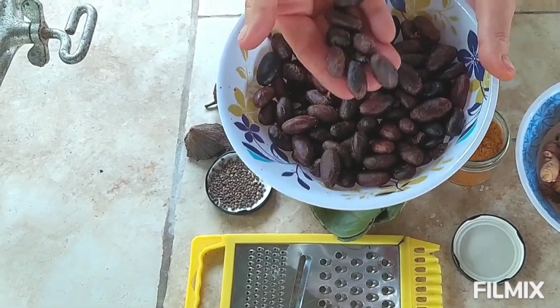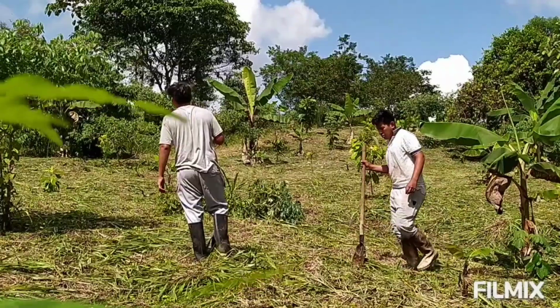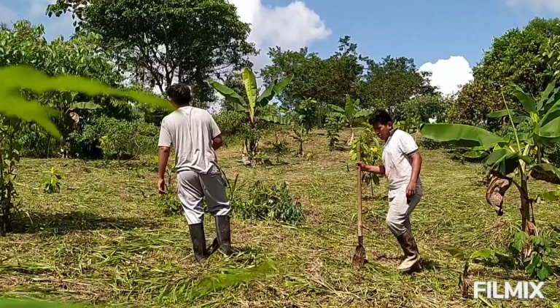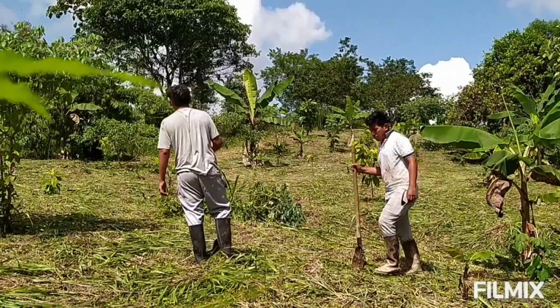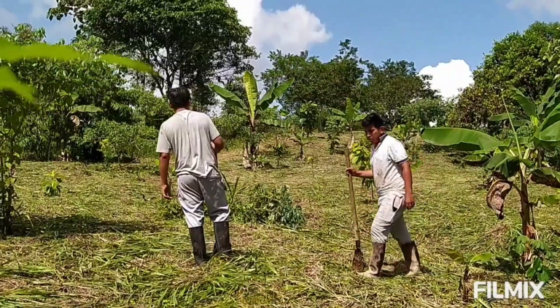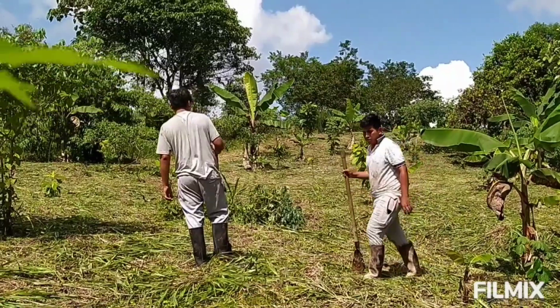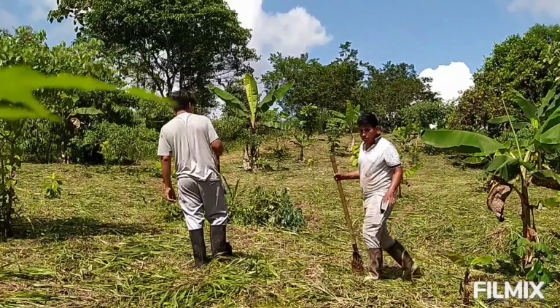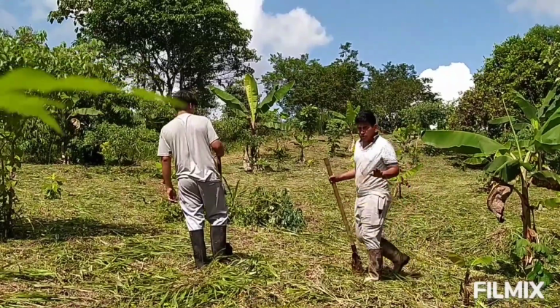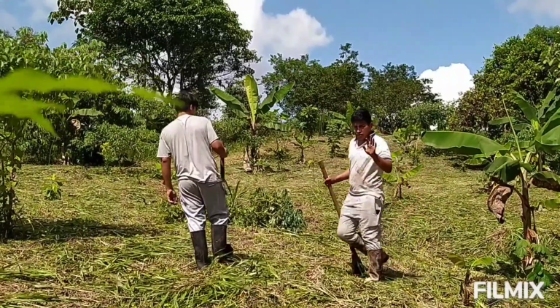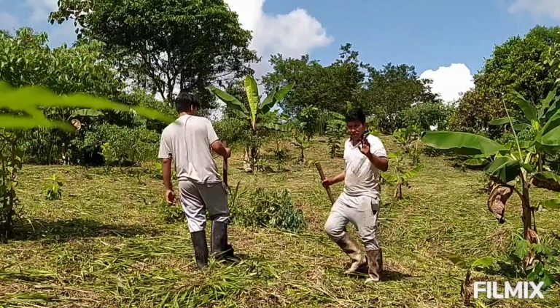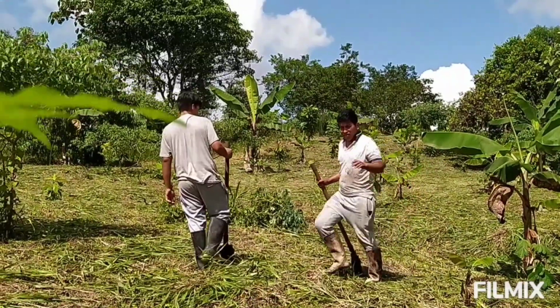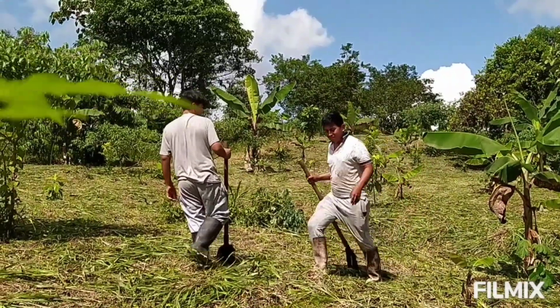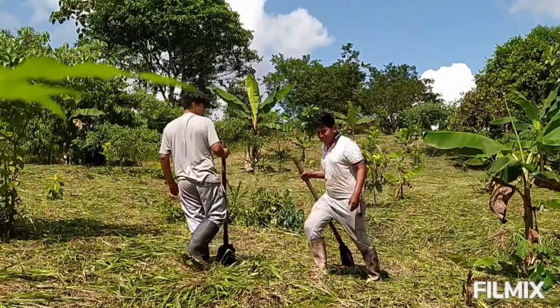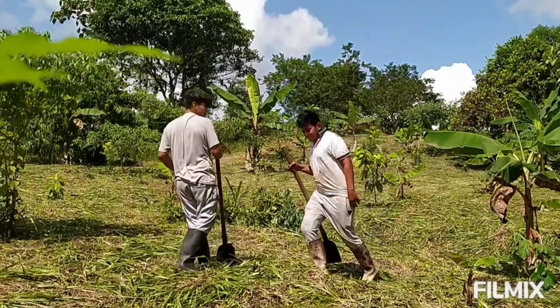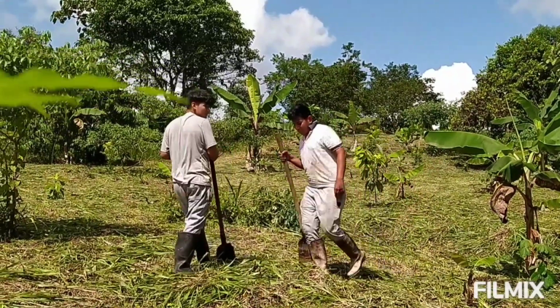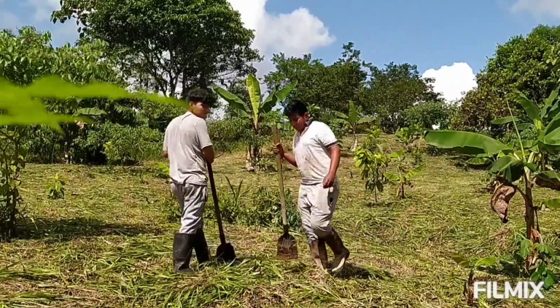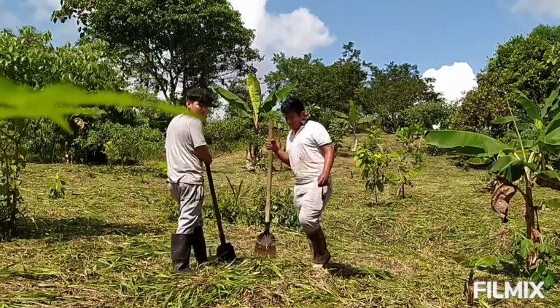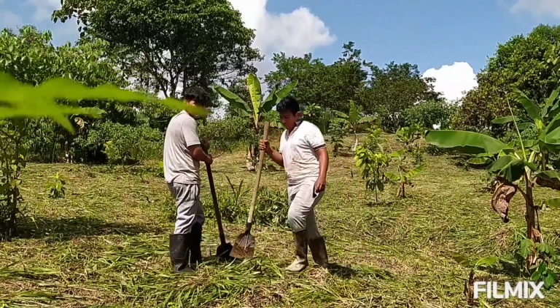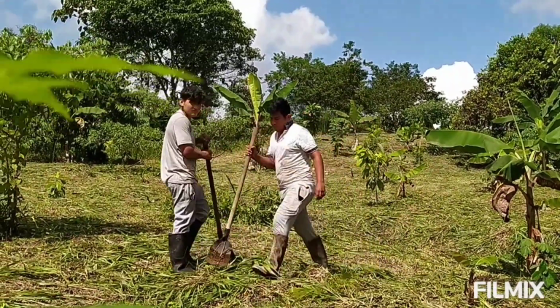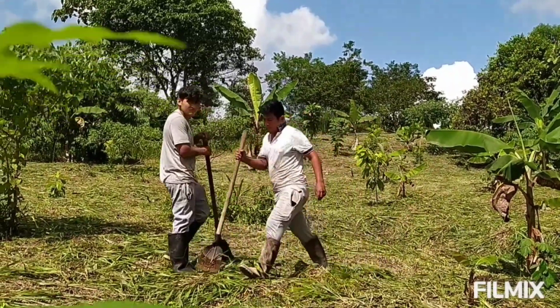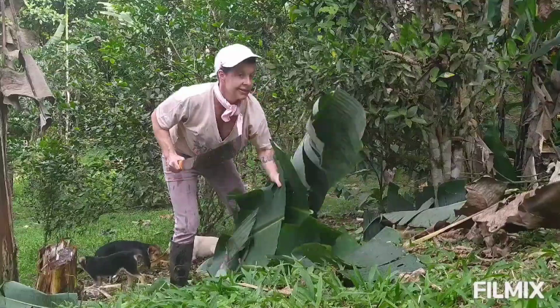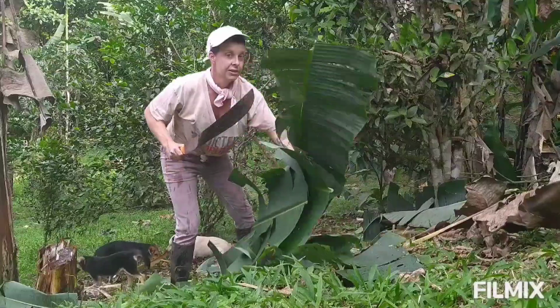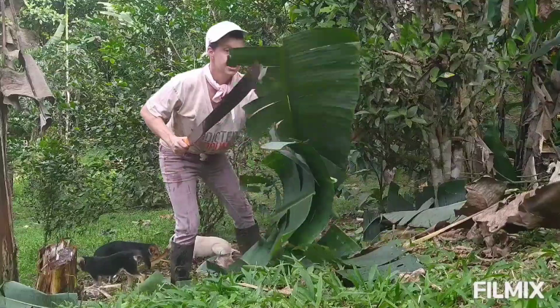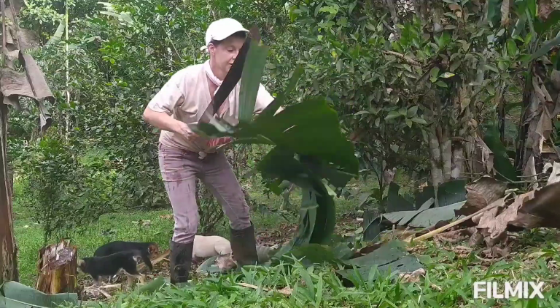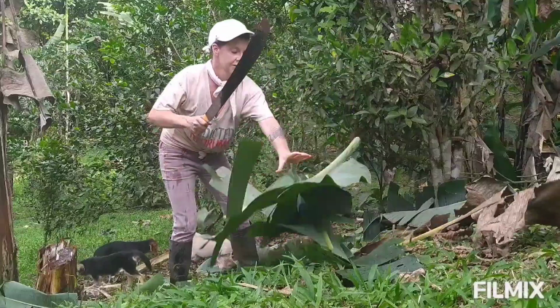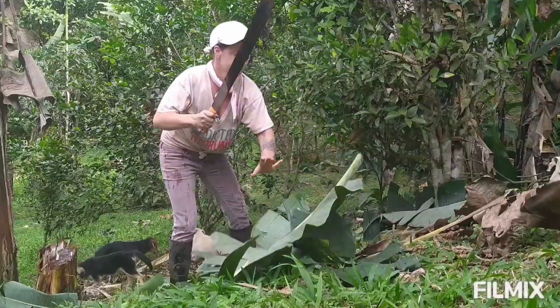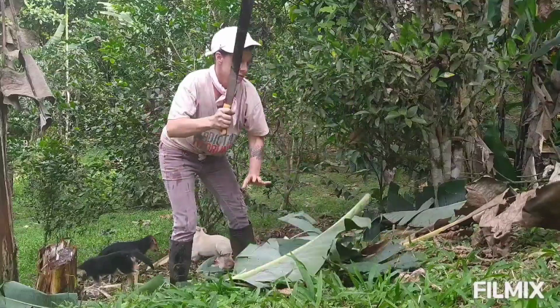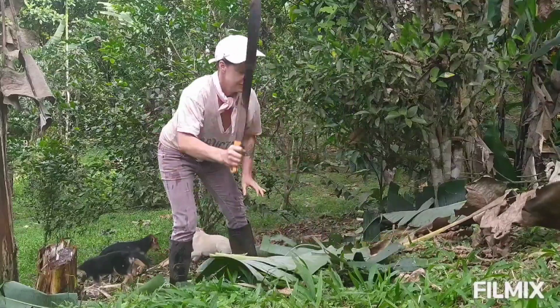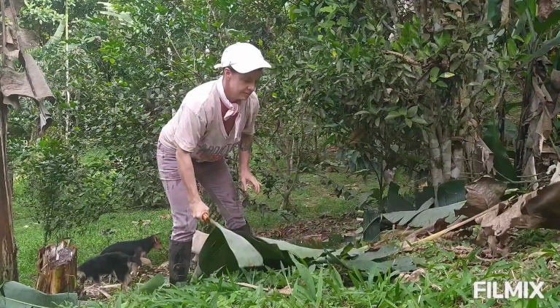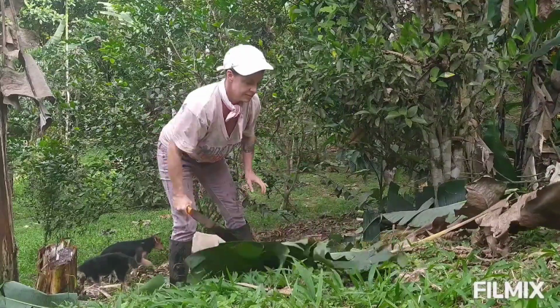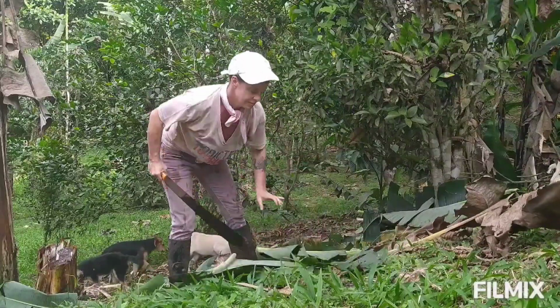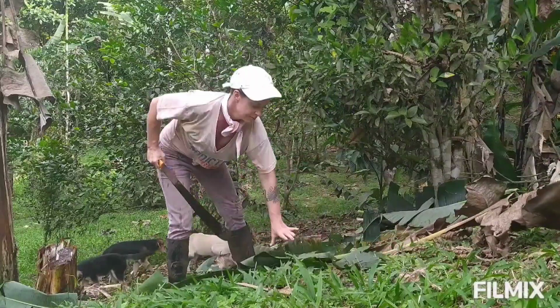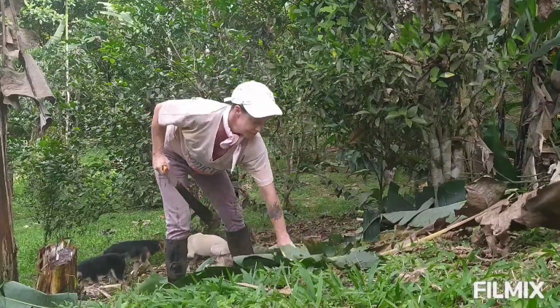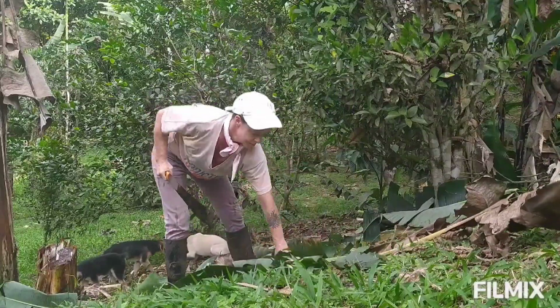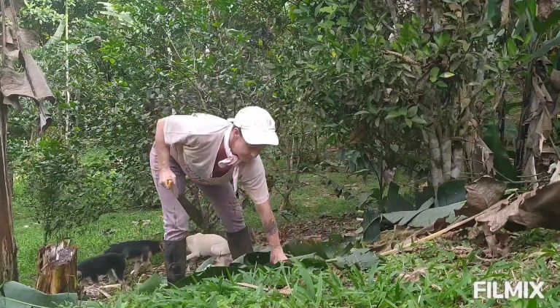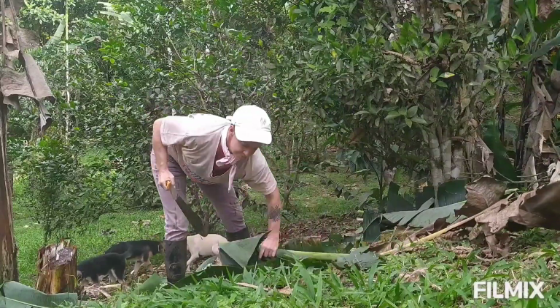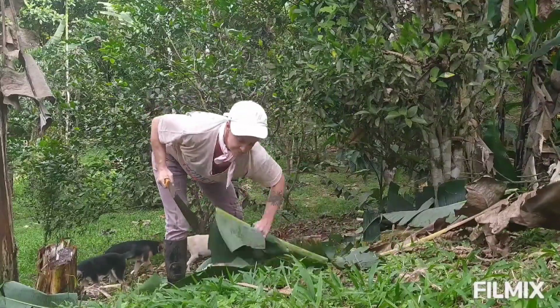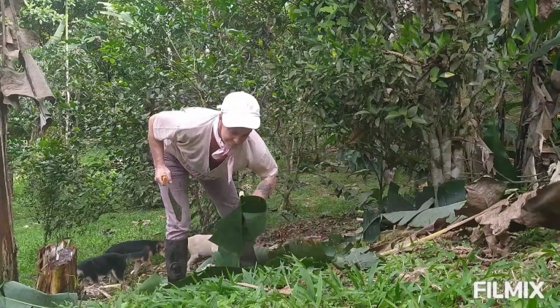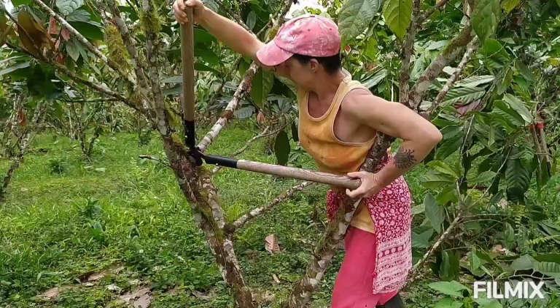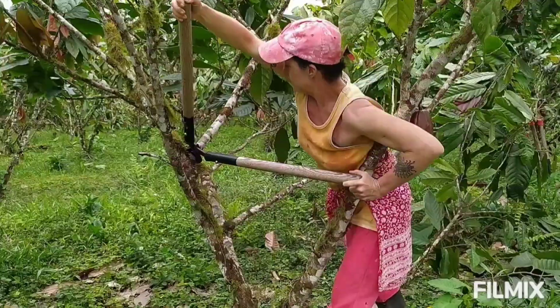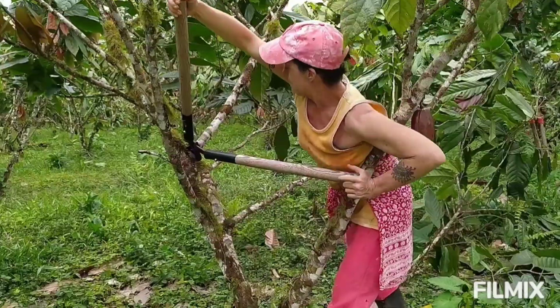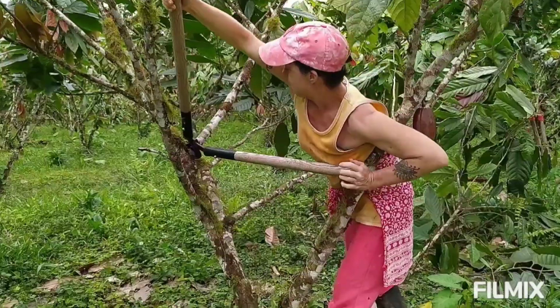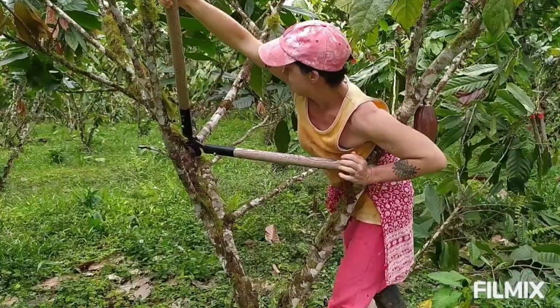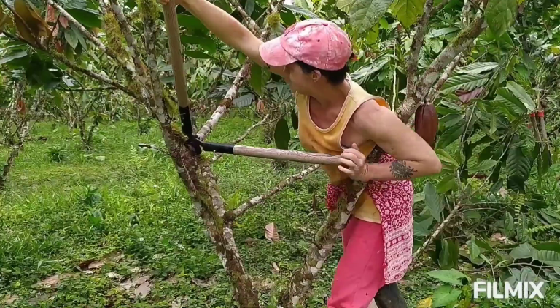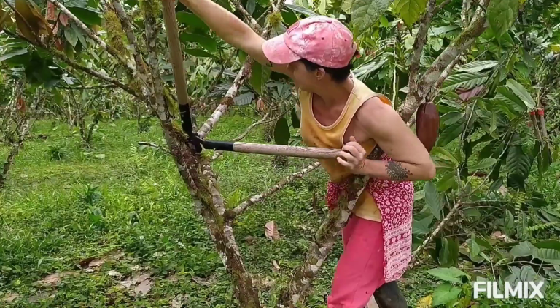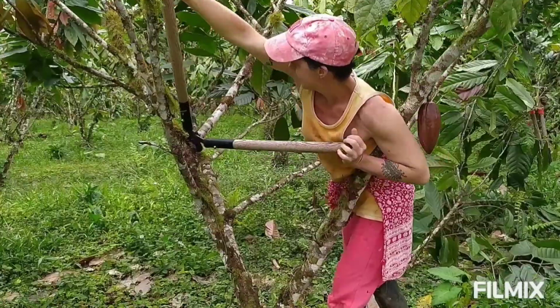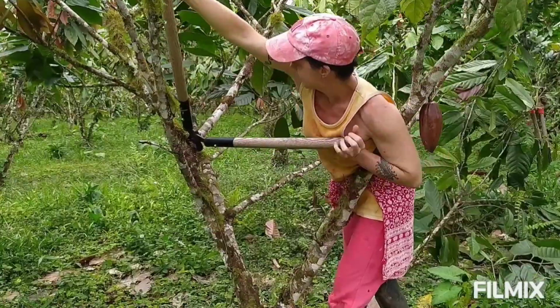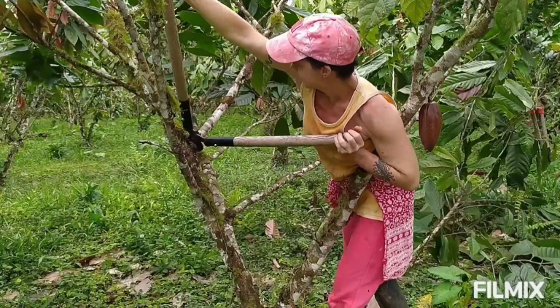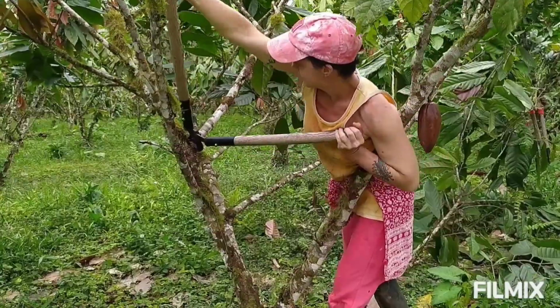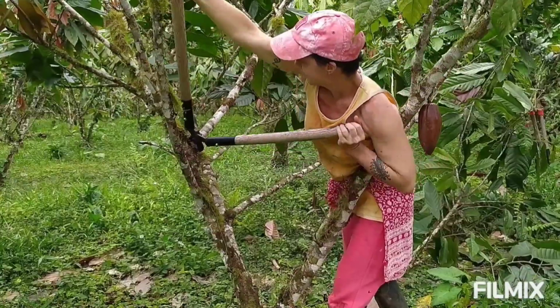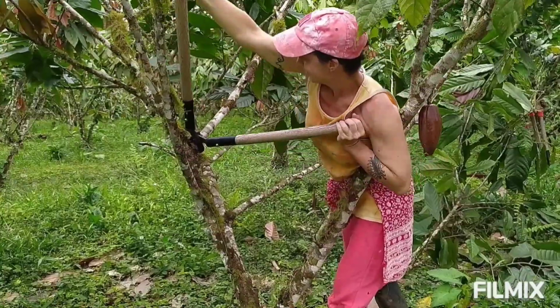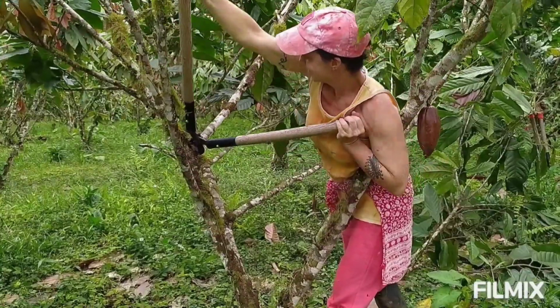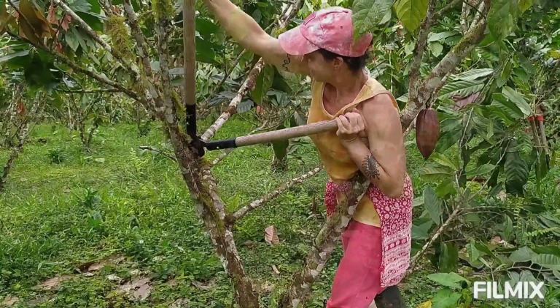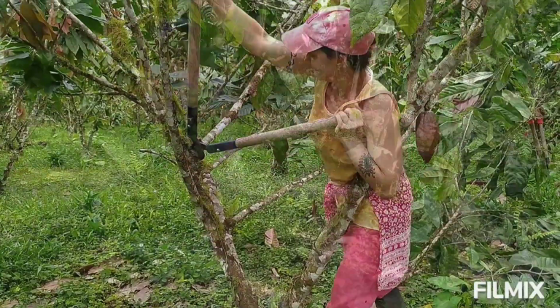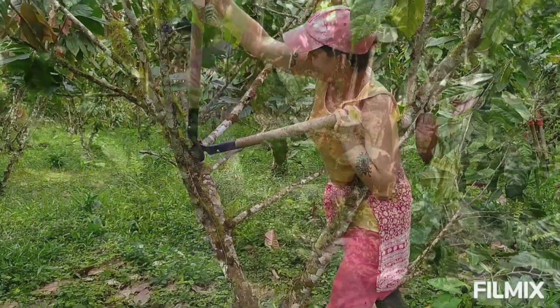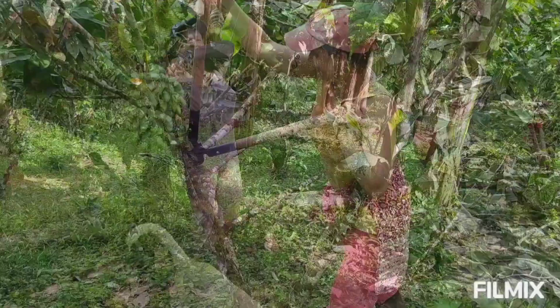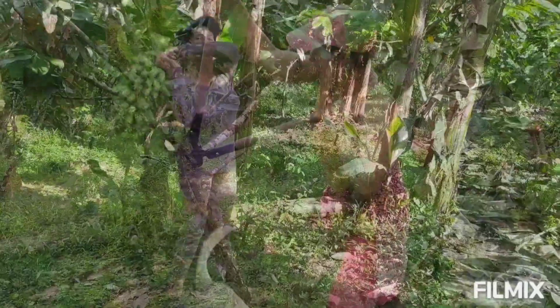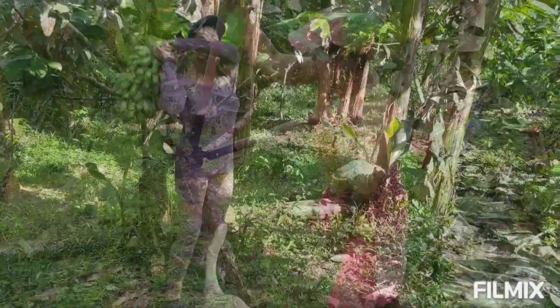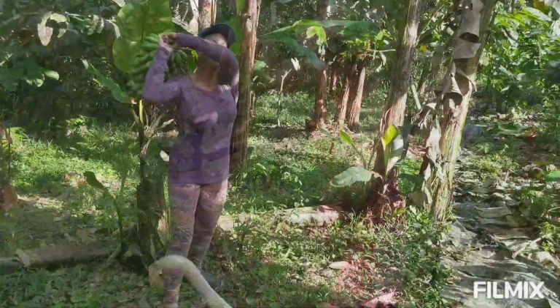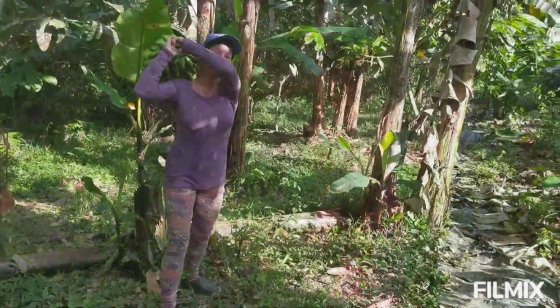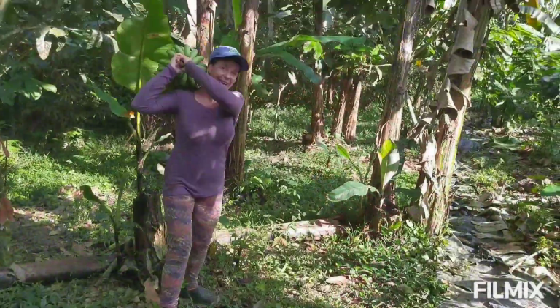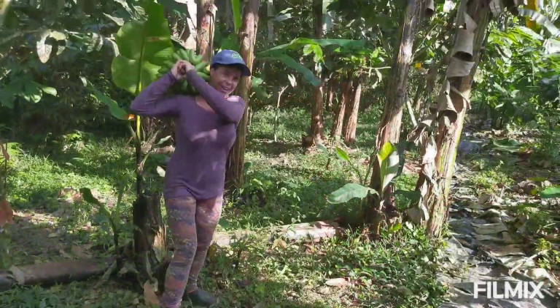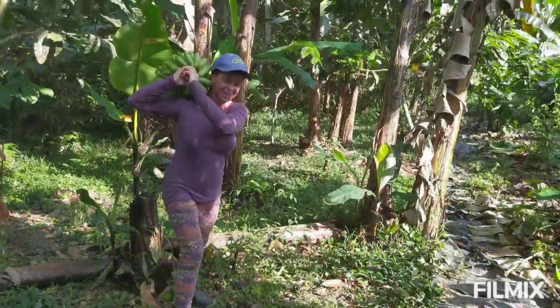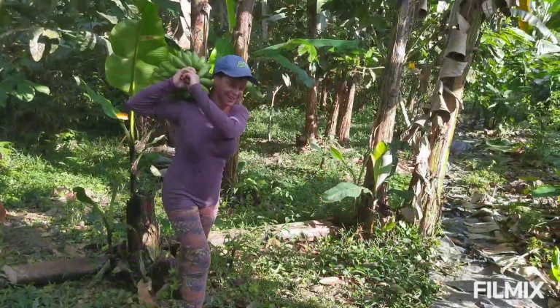It's where working with nature, traditional knowledge, and human innovation come together. Agroforestry works.